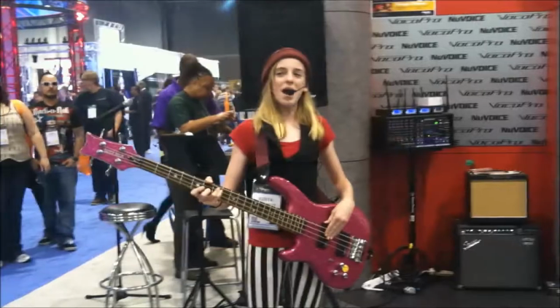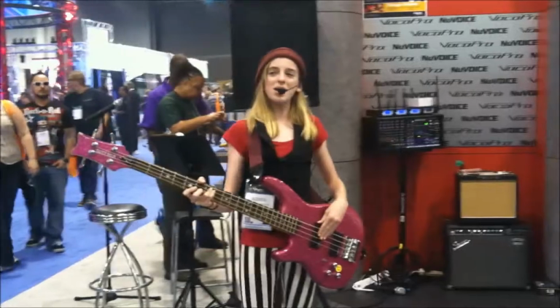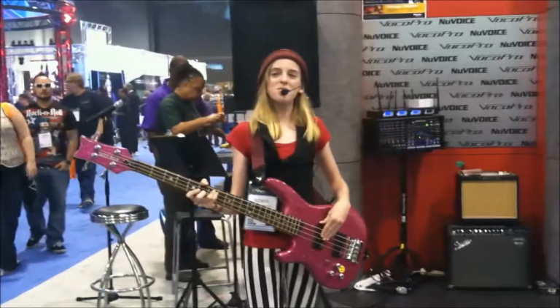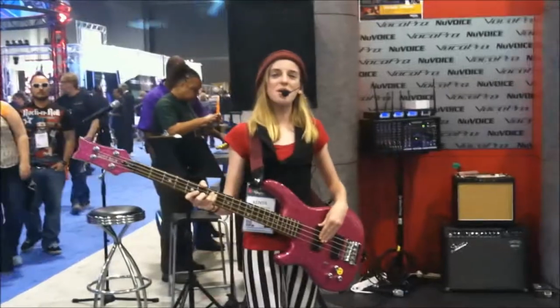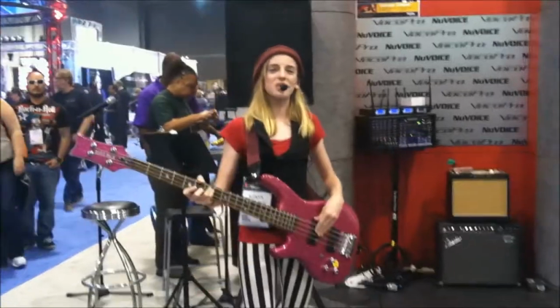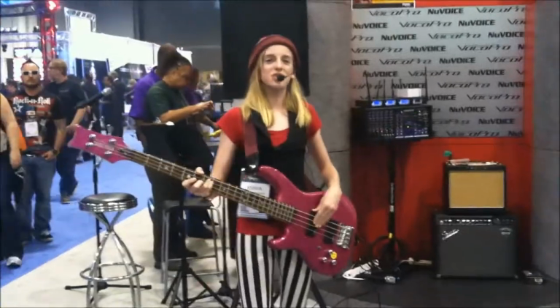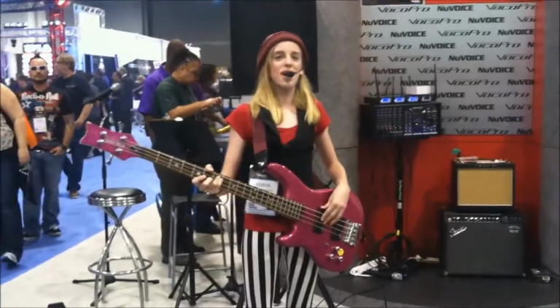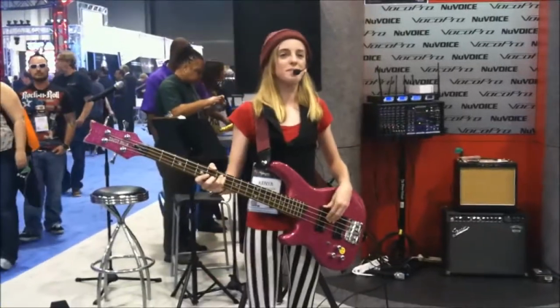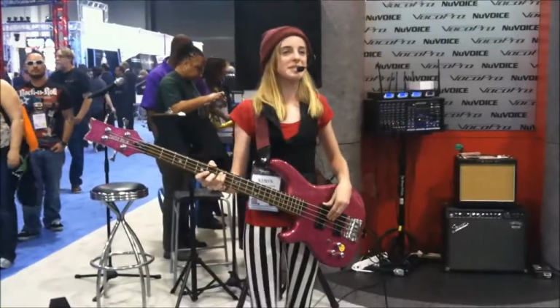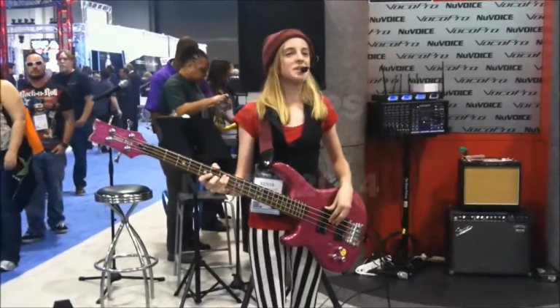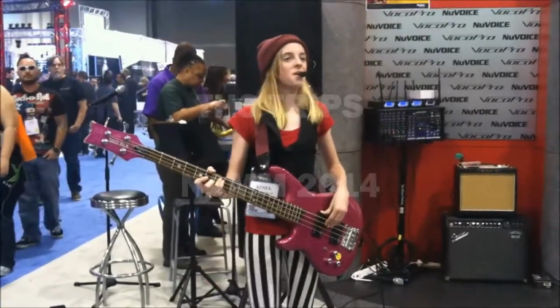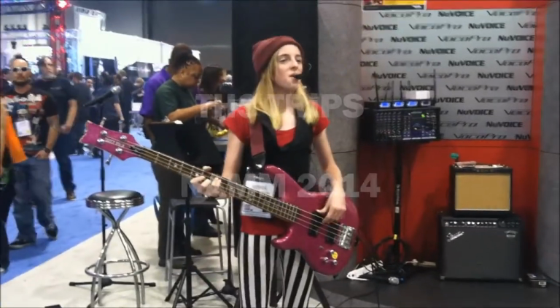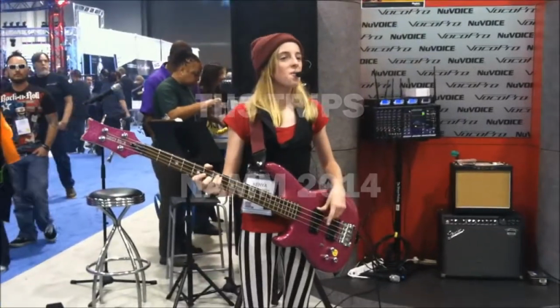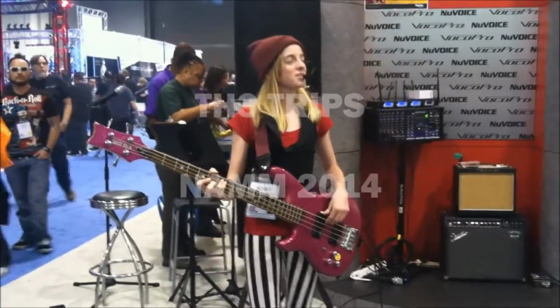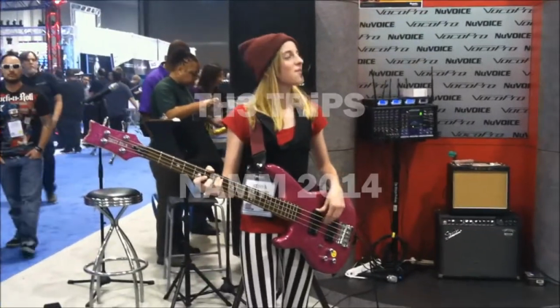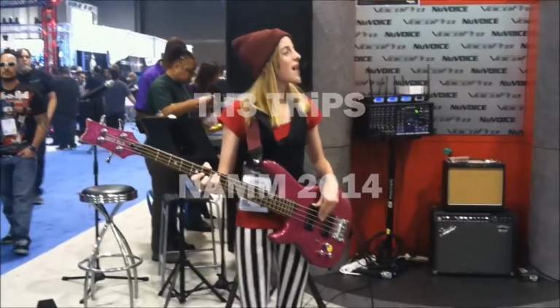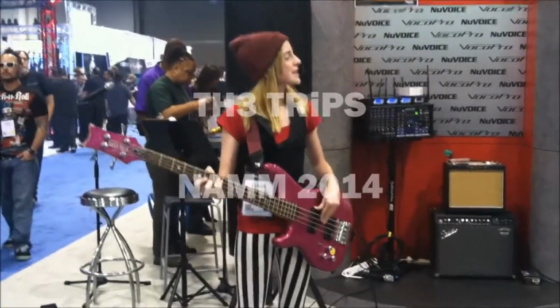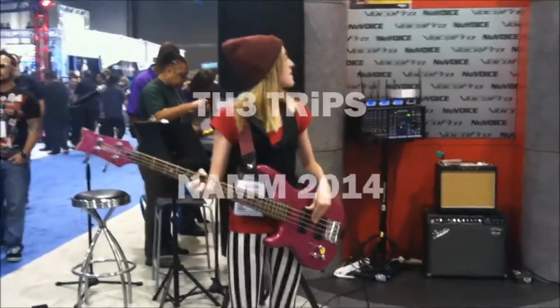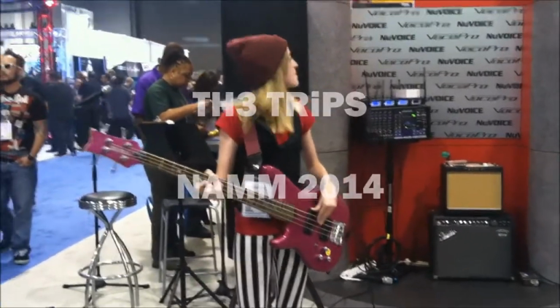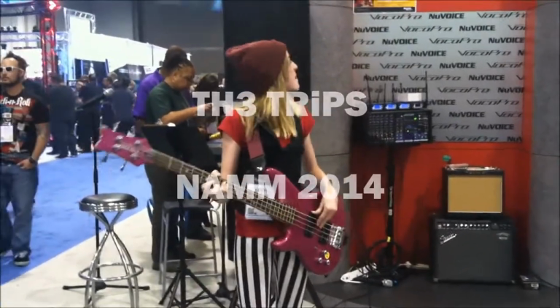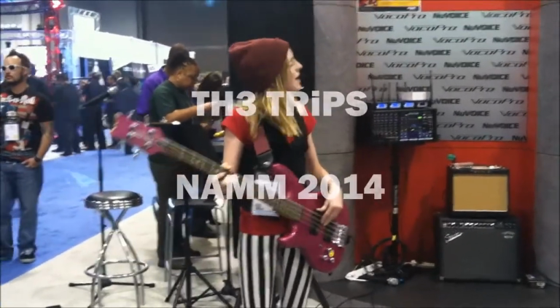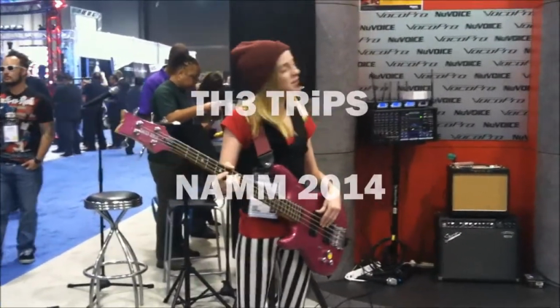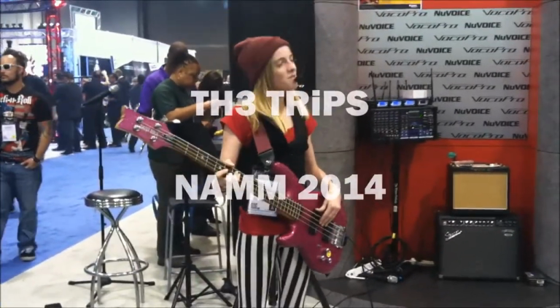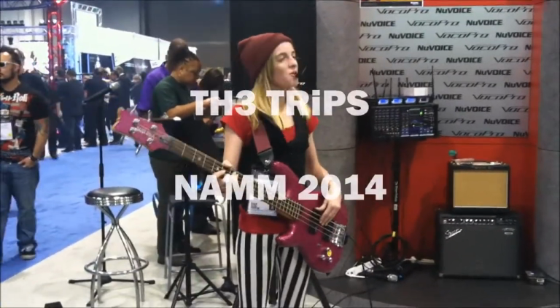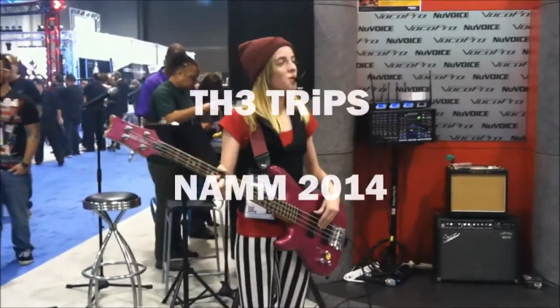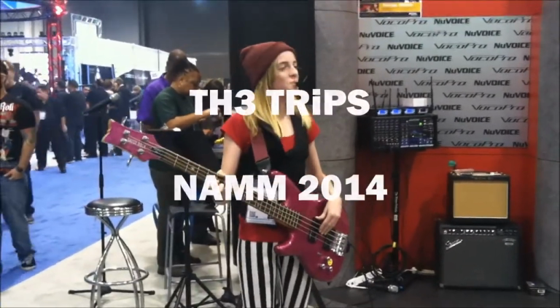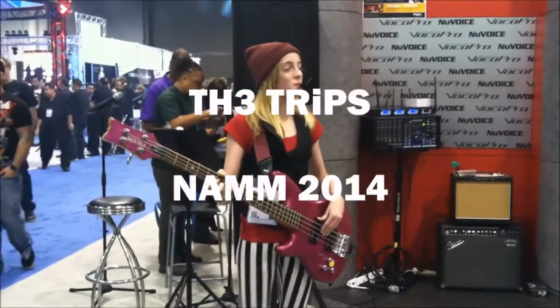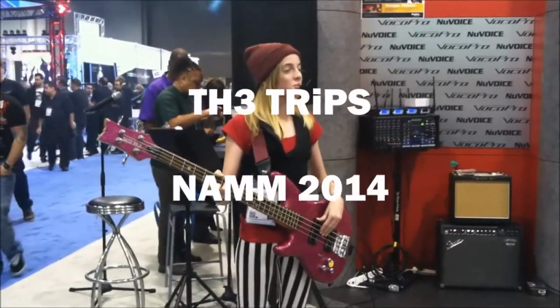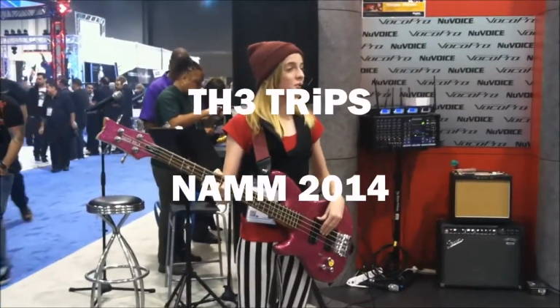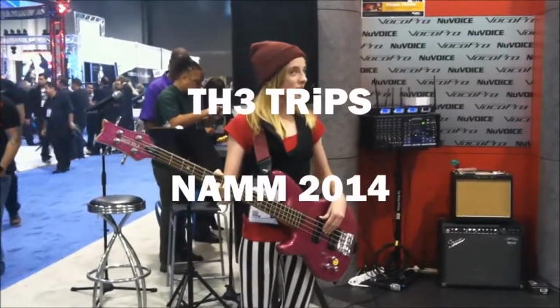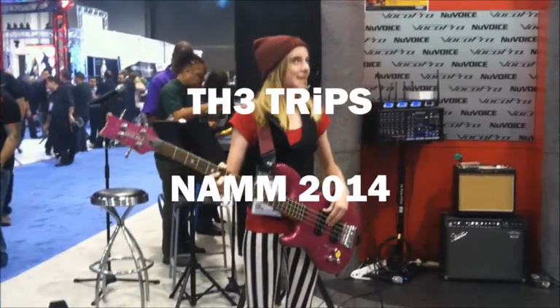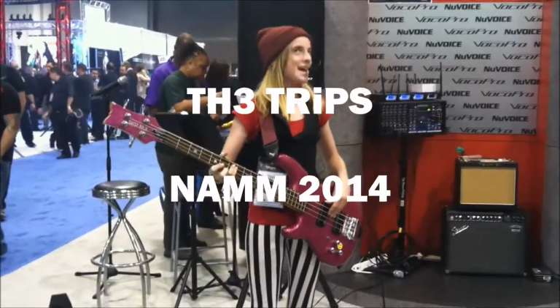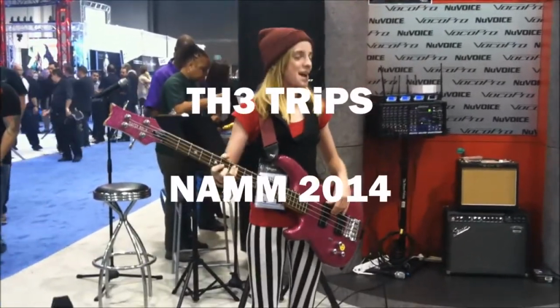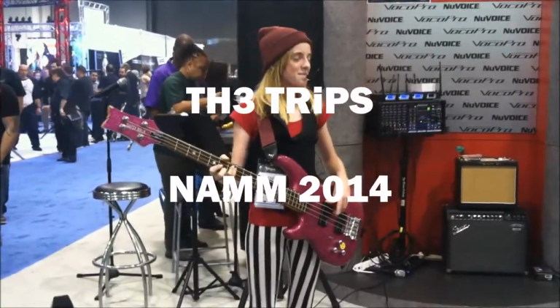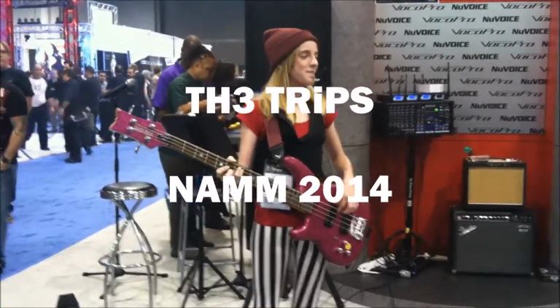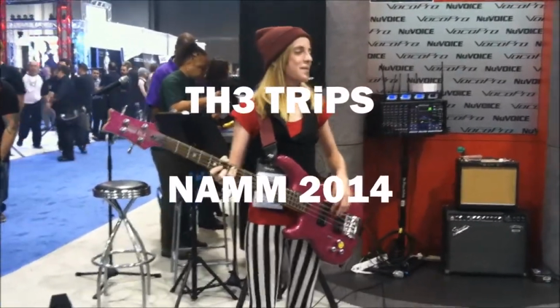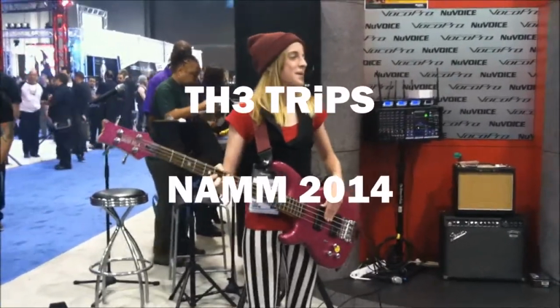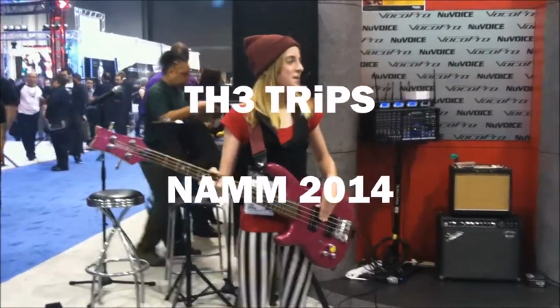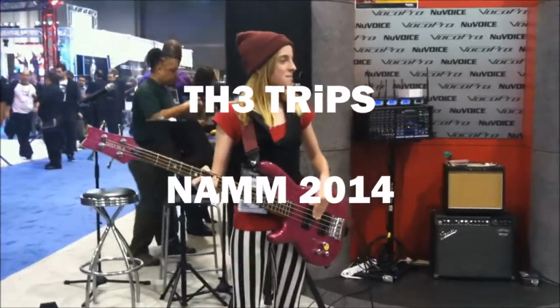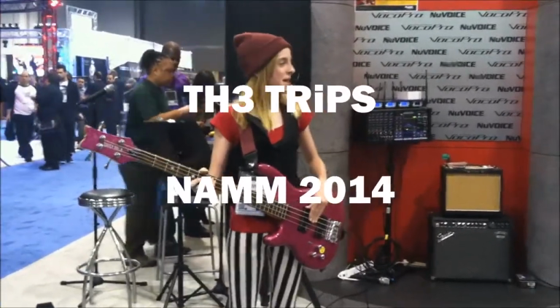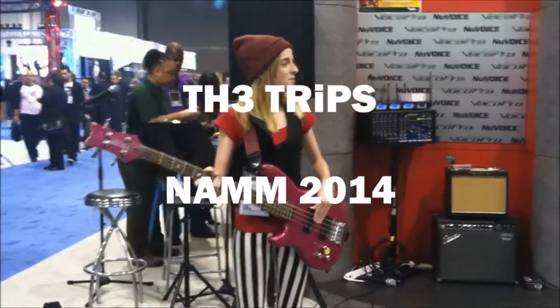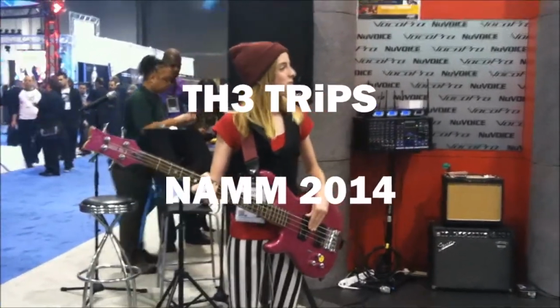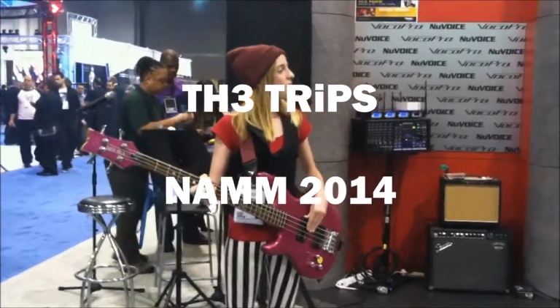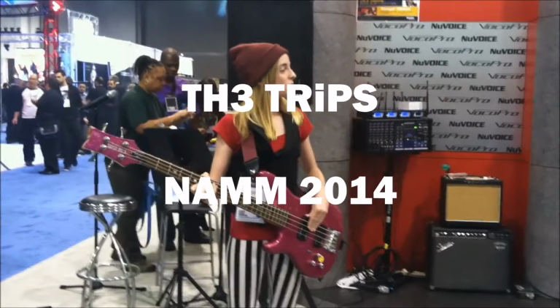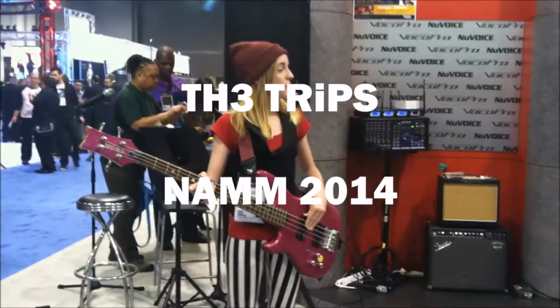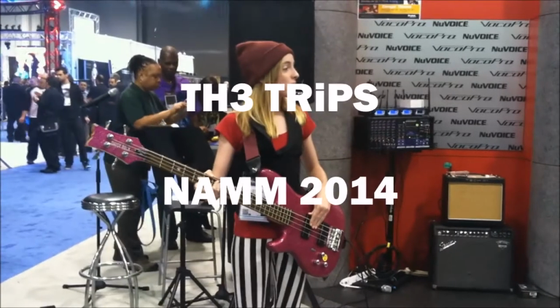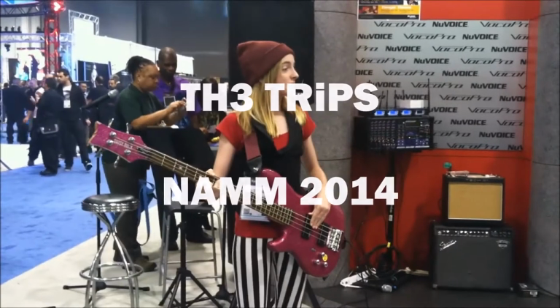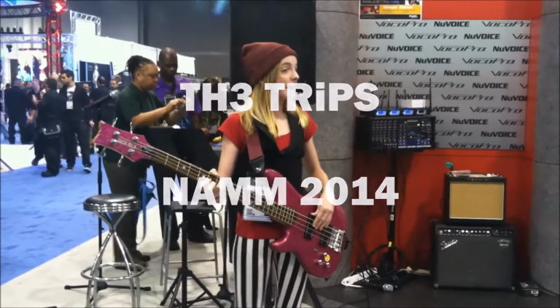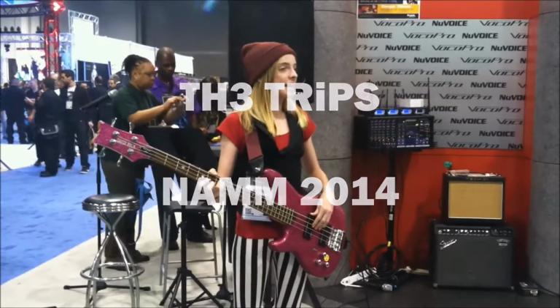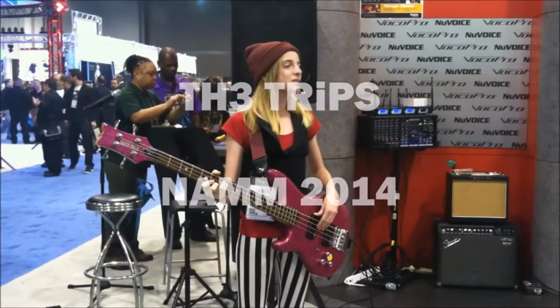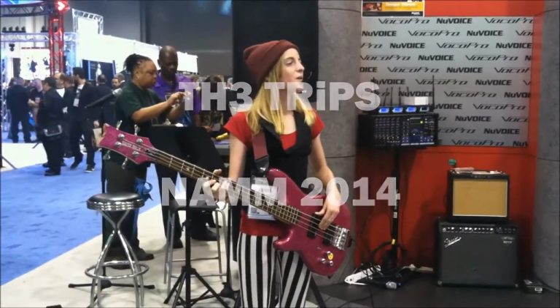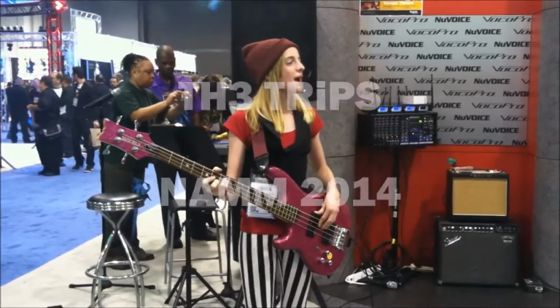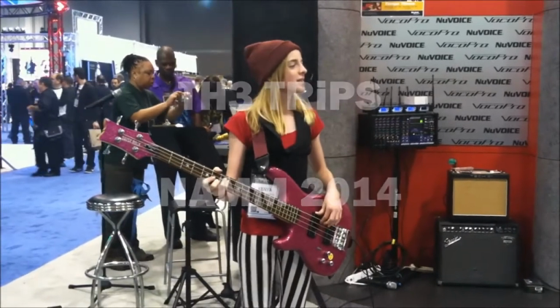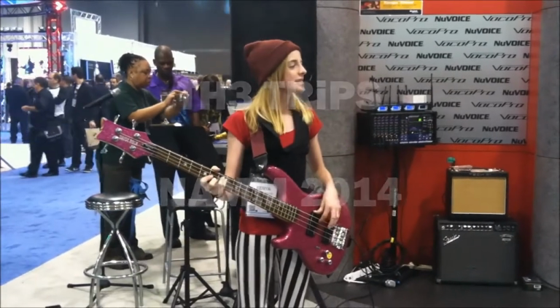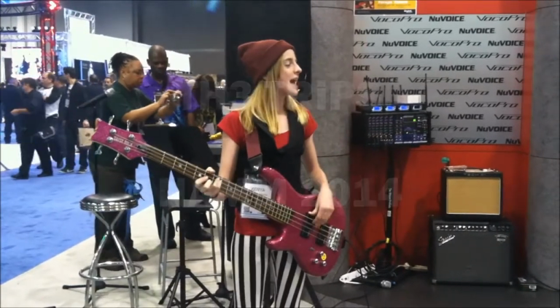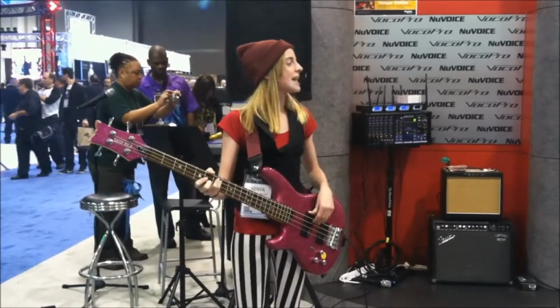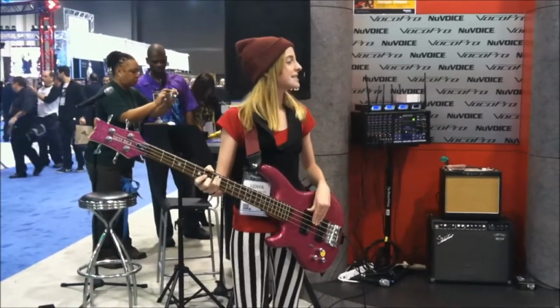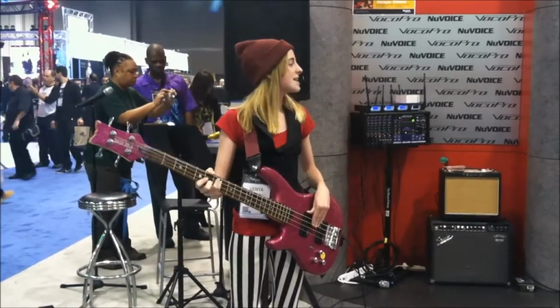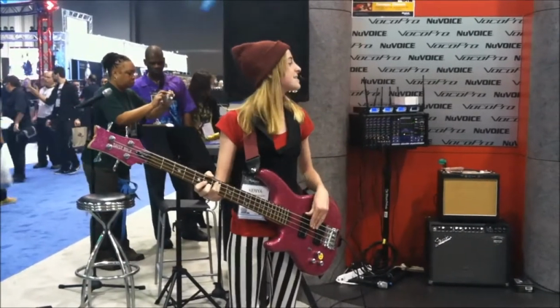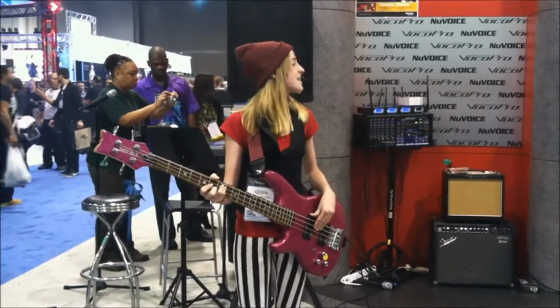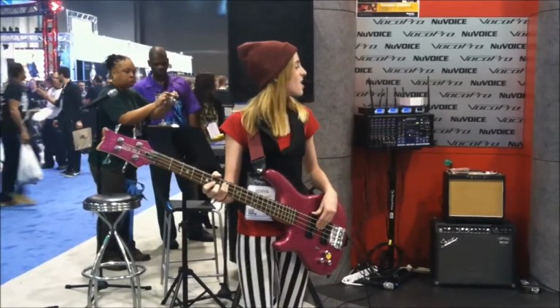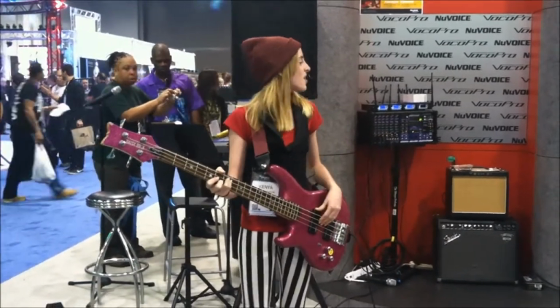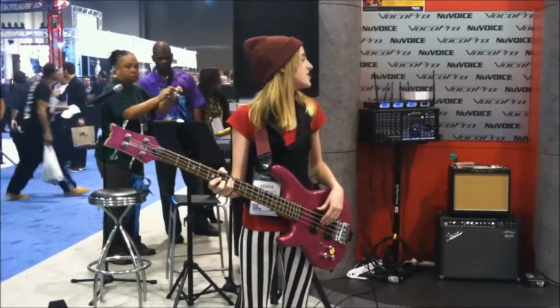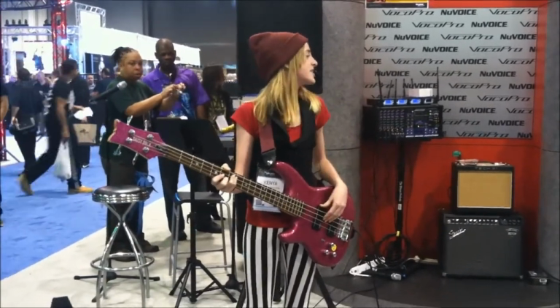We're so lucky to be back at the Vocovo booth at NAMM, playing with Vocovo's latest wireless headset technology.